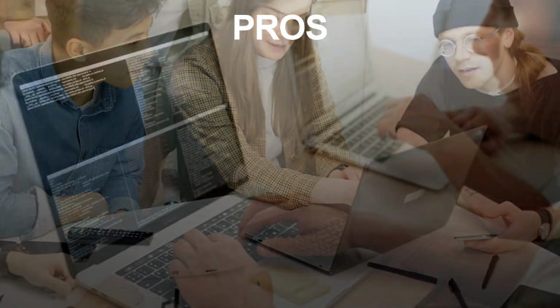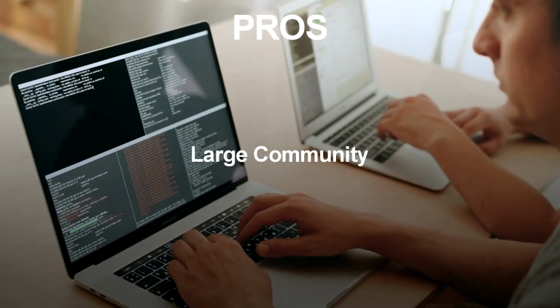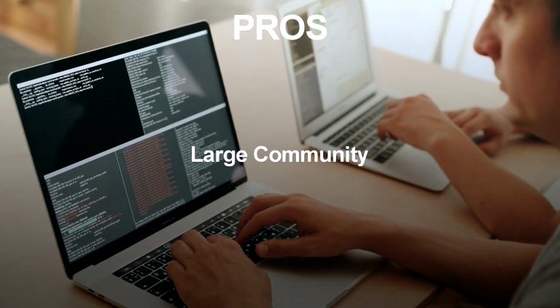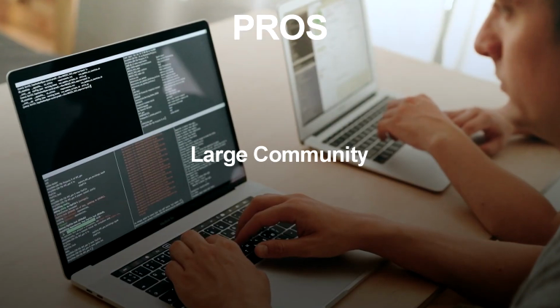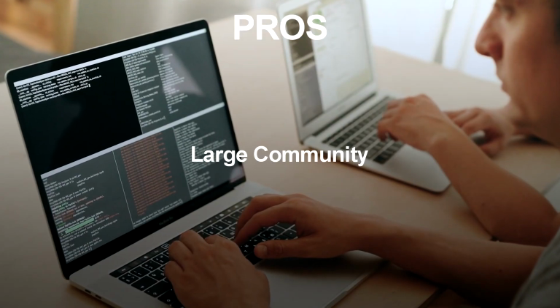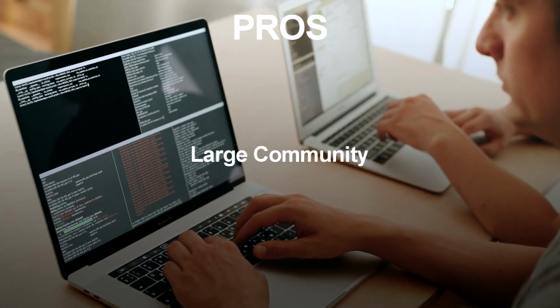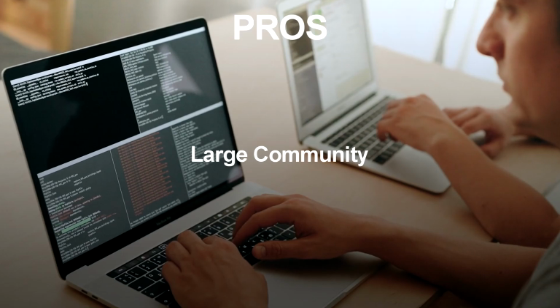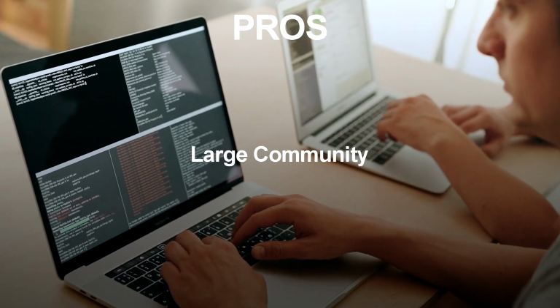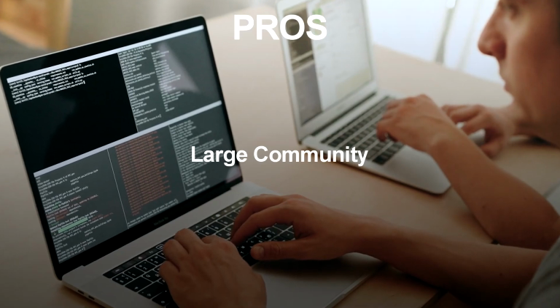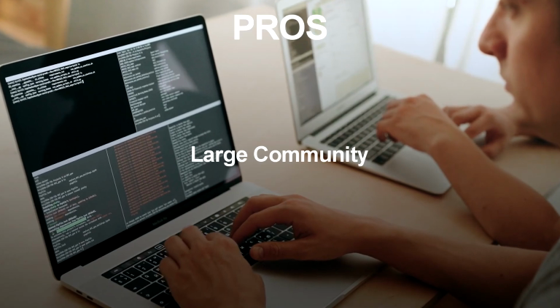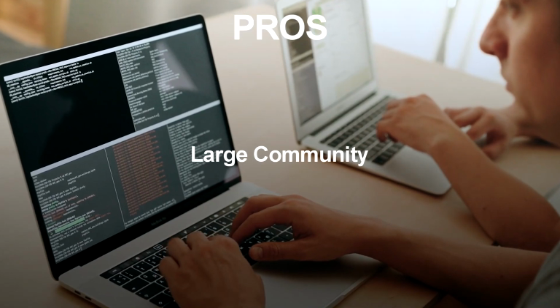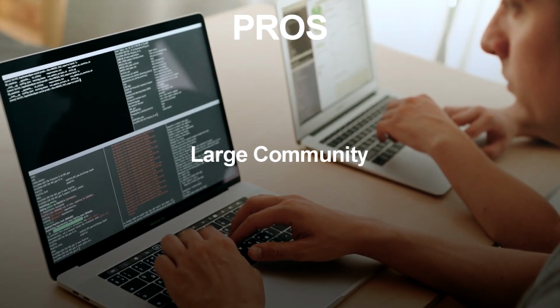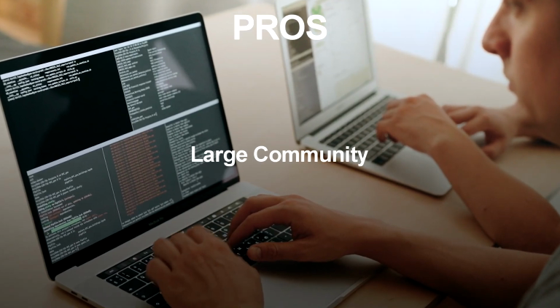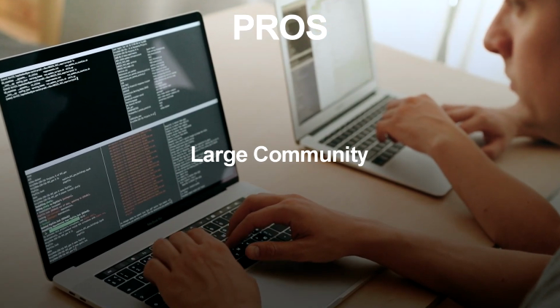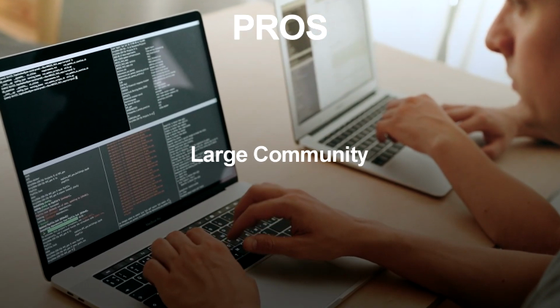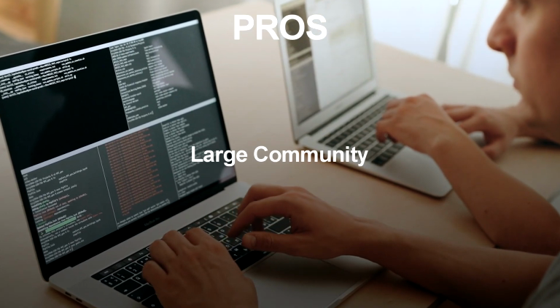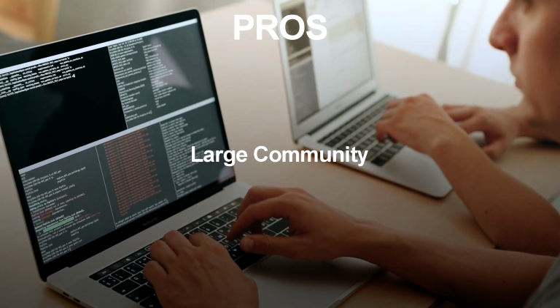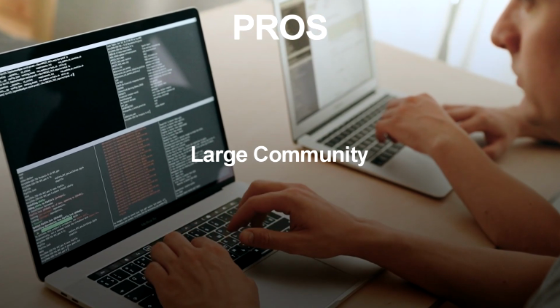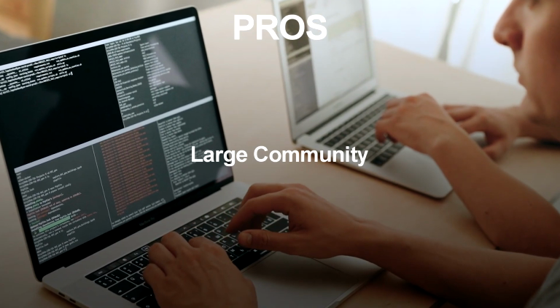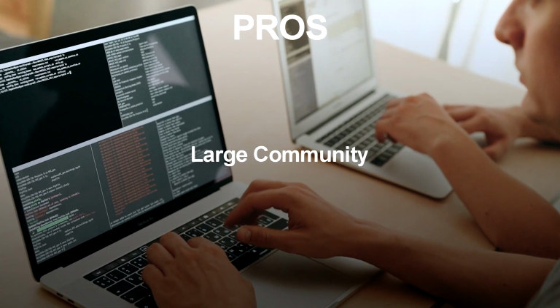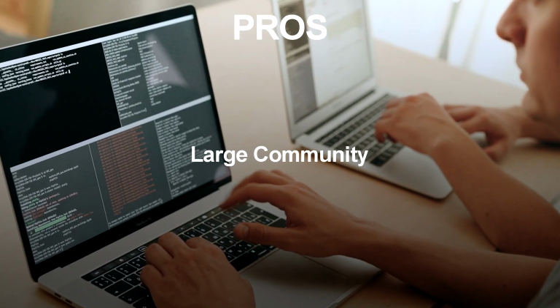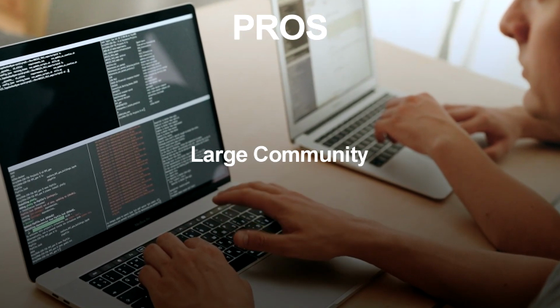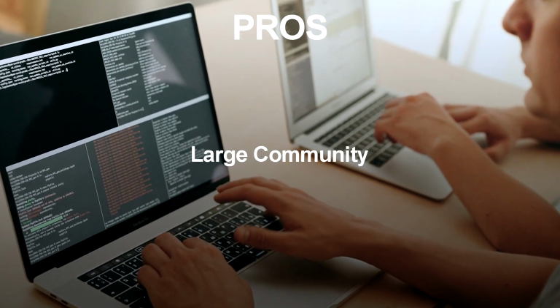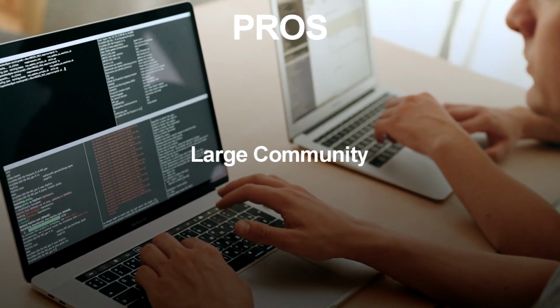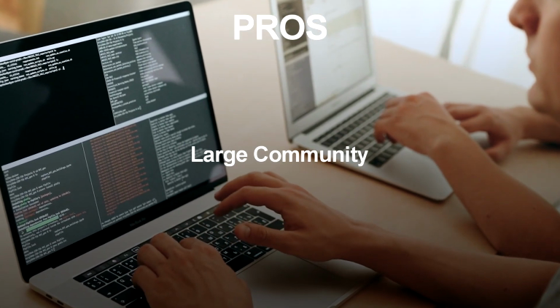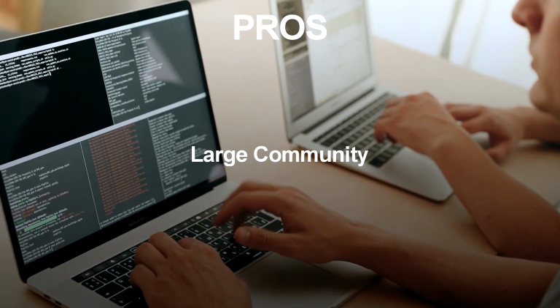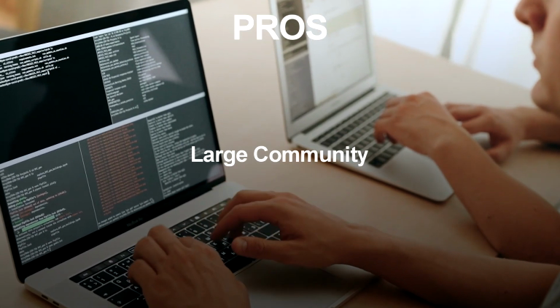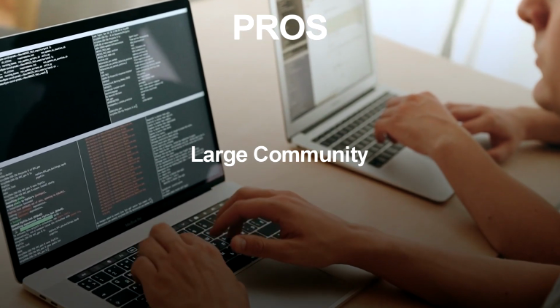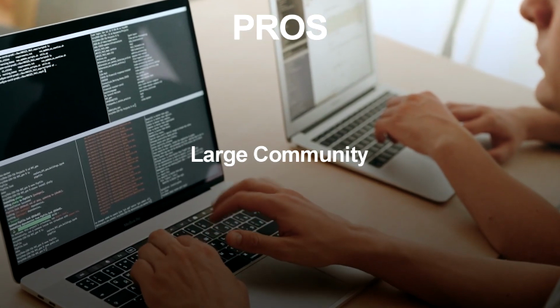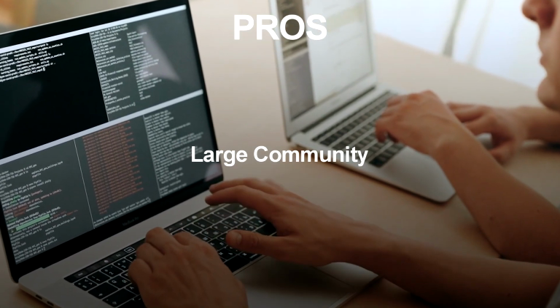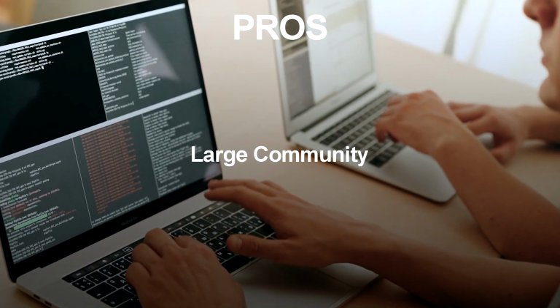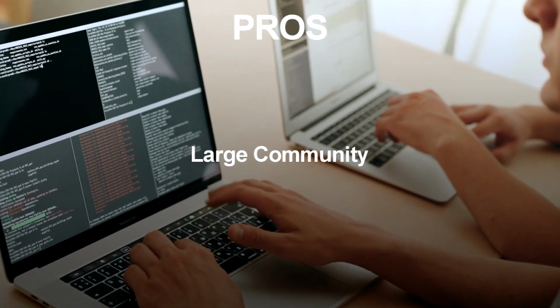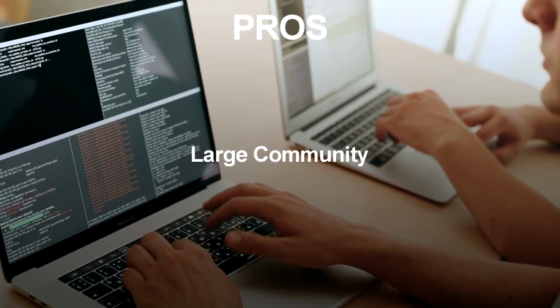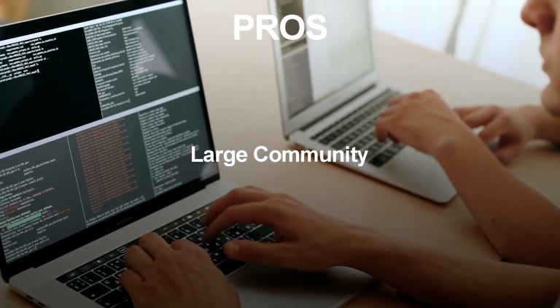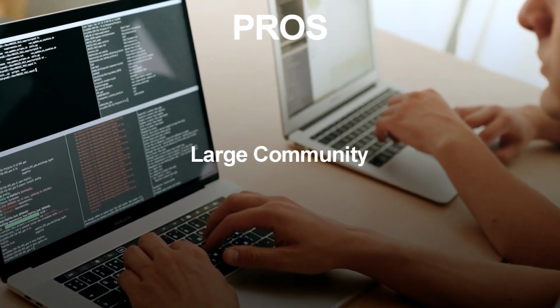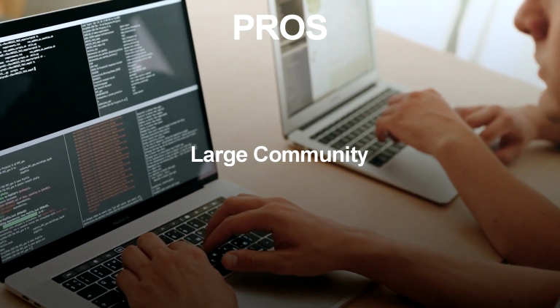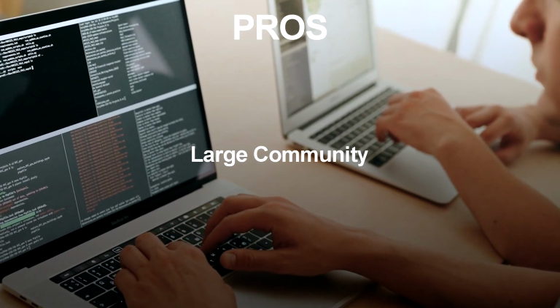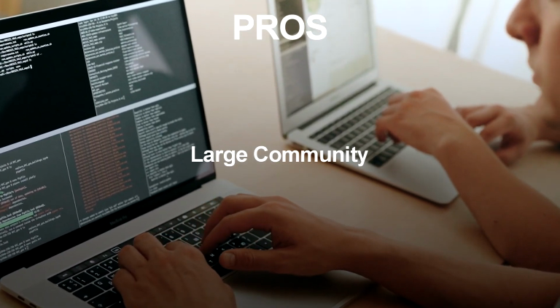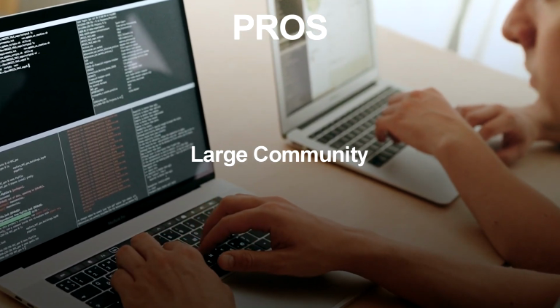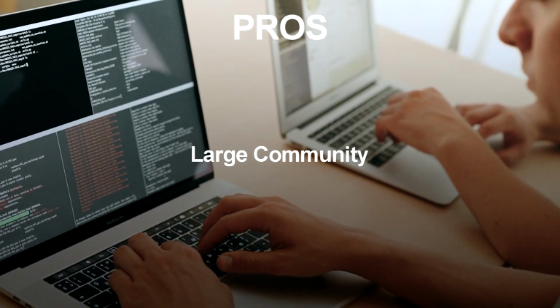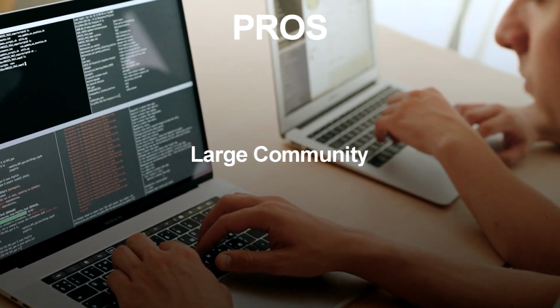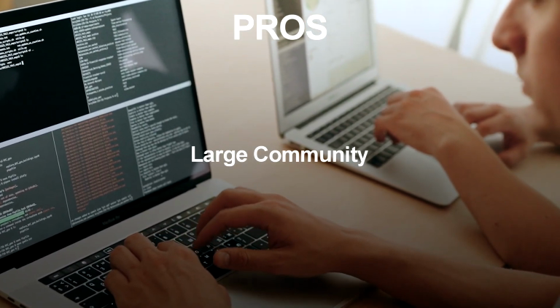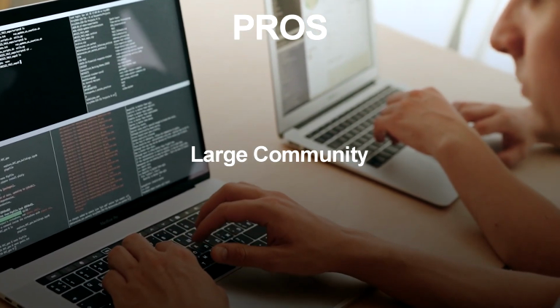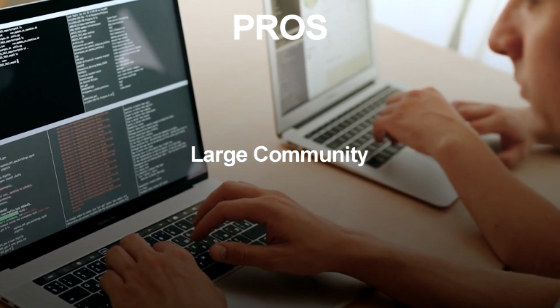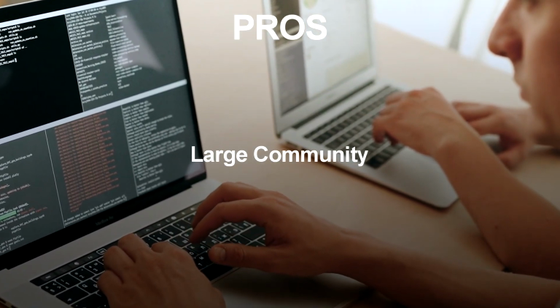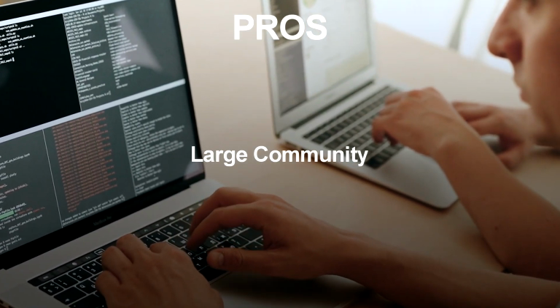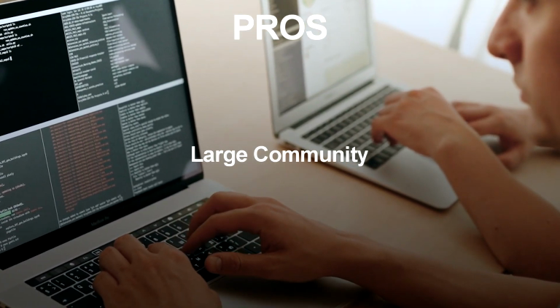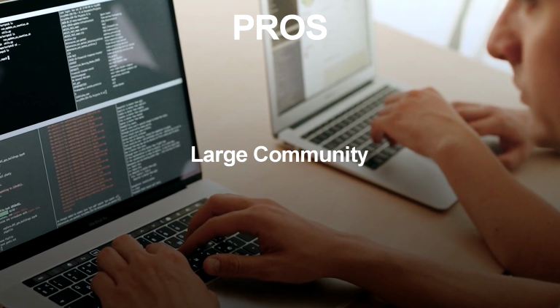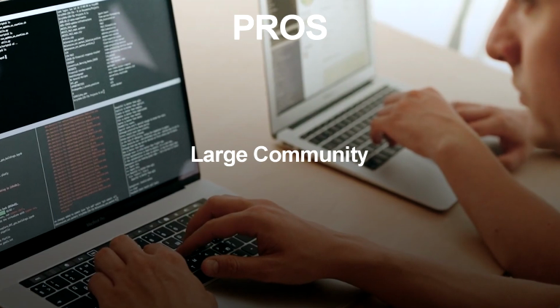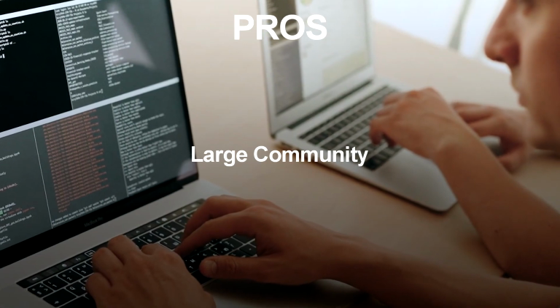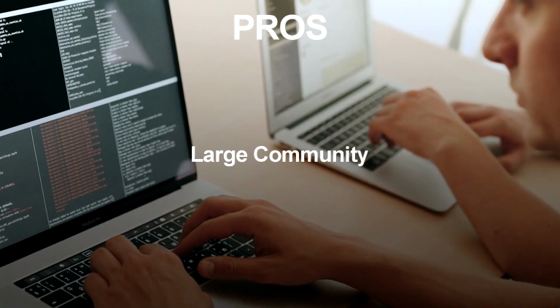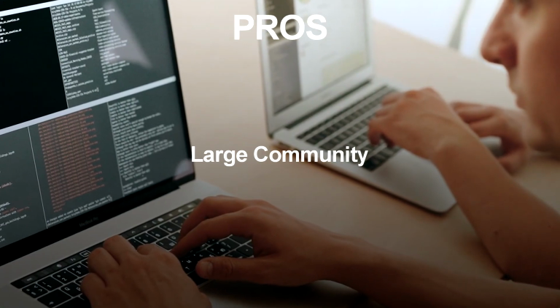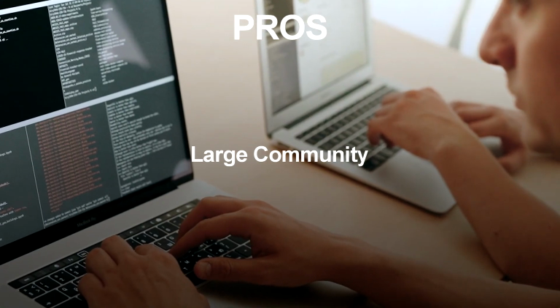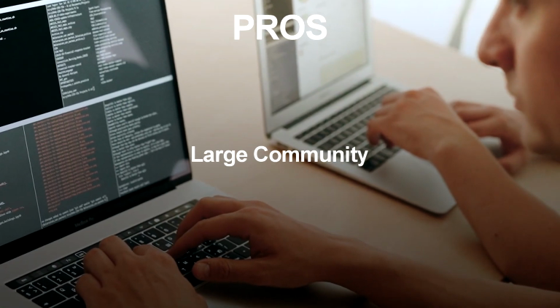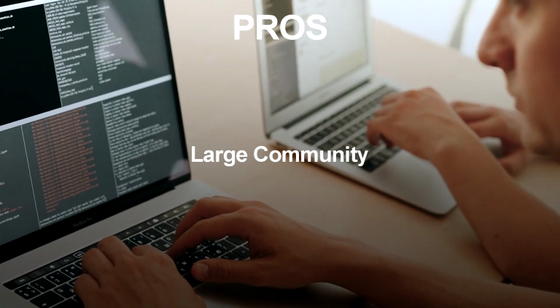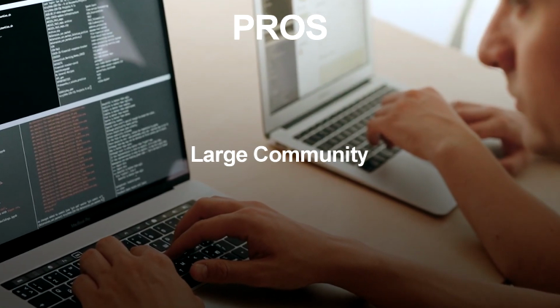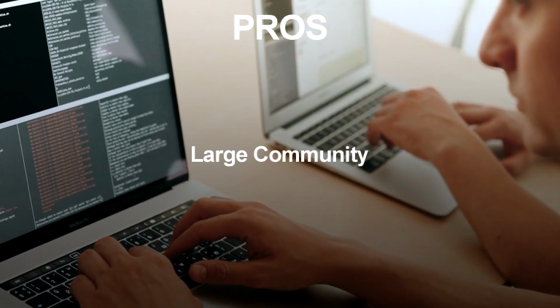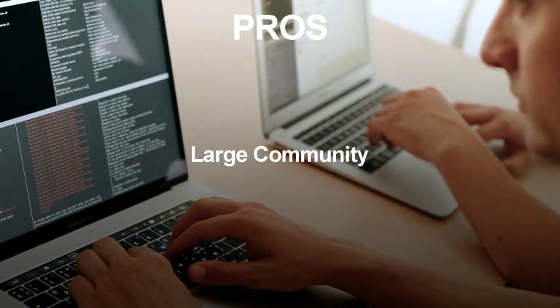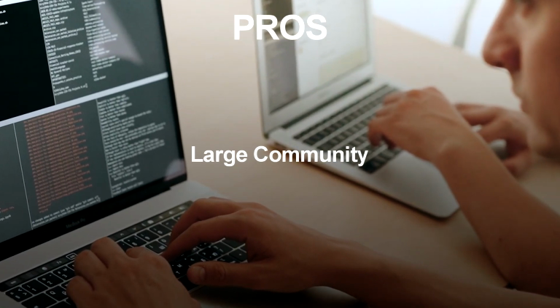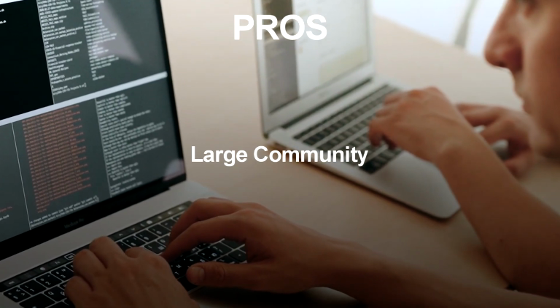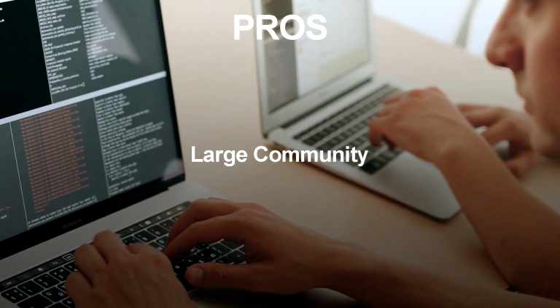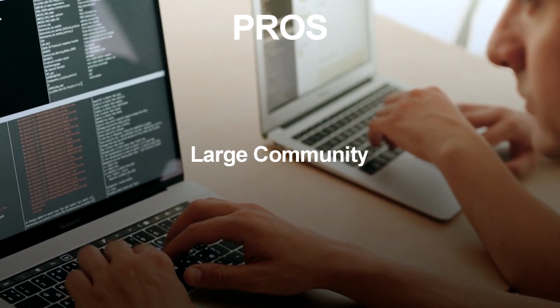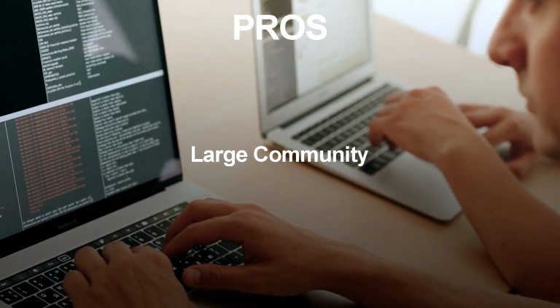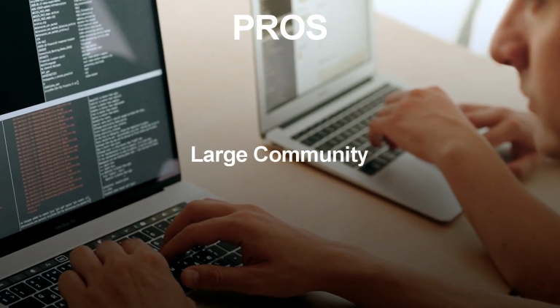Large Community: Node.js has a large and active community that contributes to its development, bug fixes, and provides support to users.